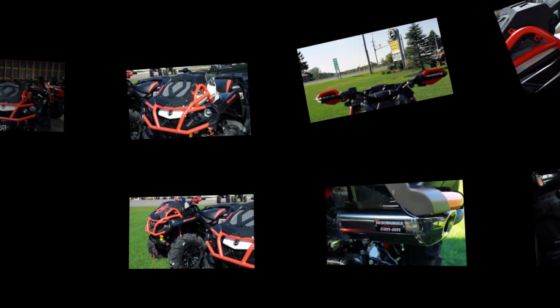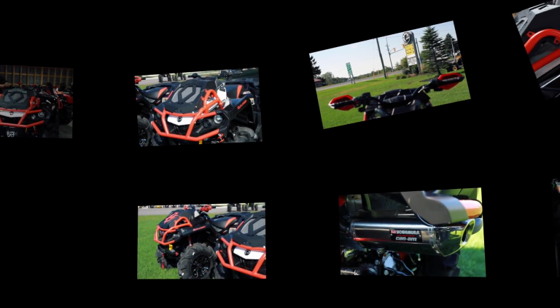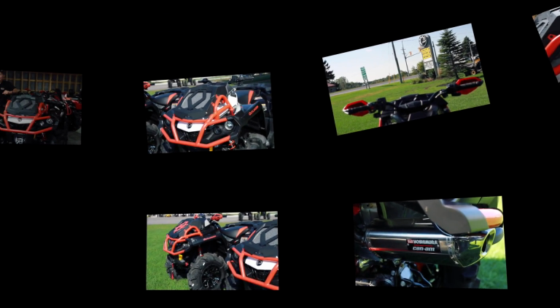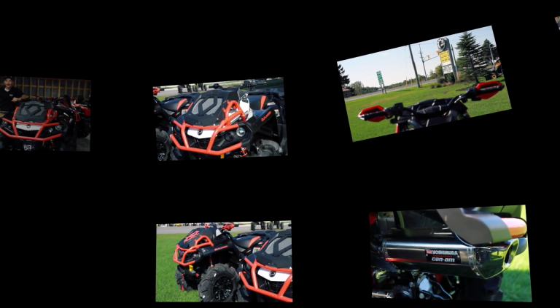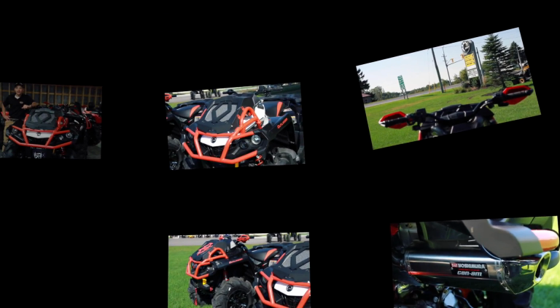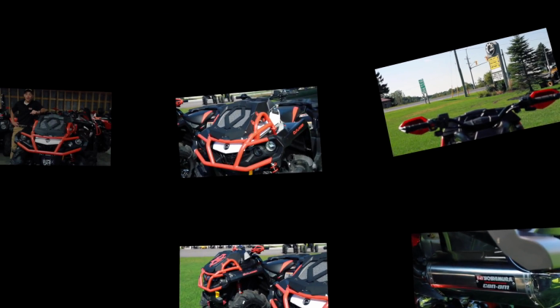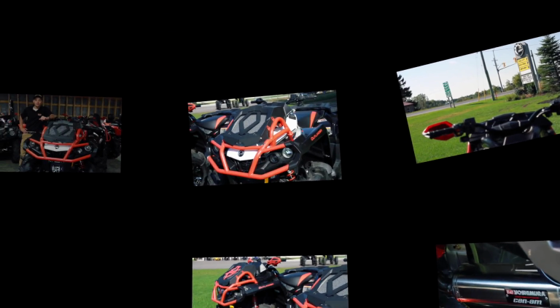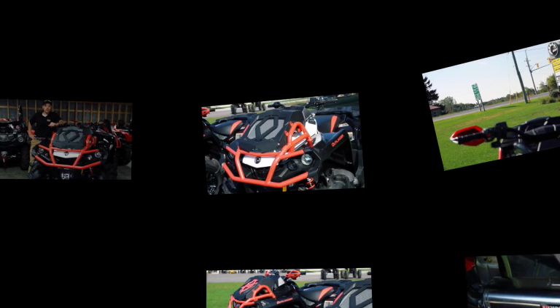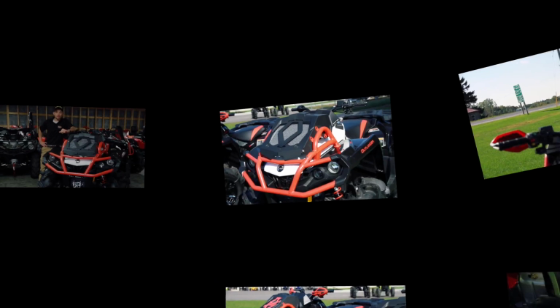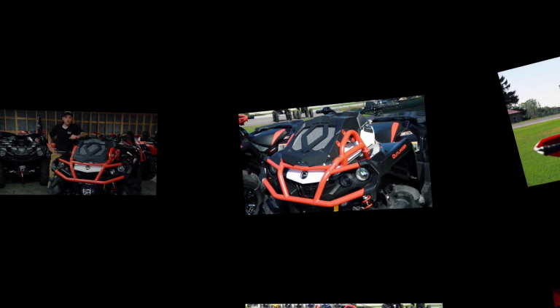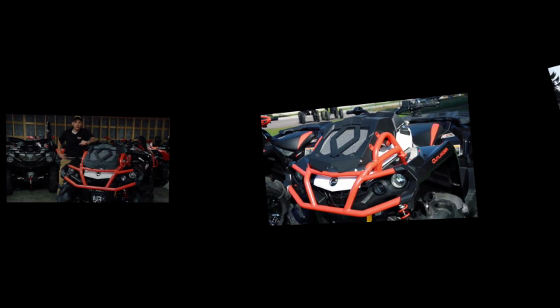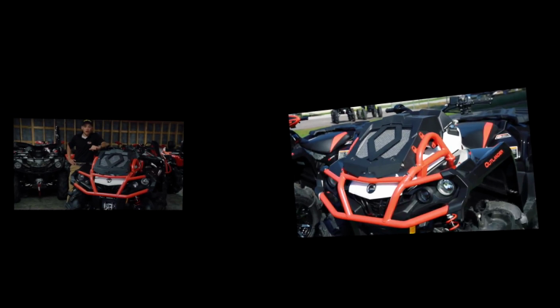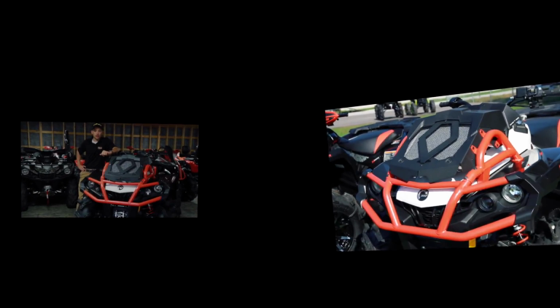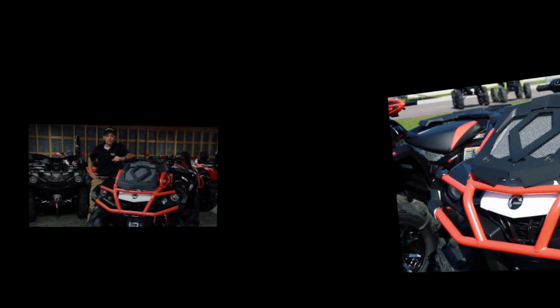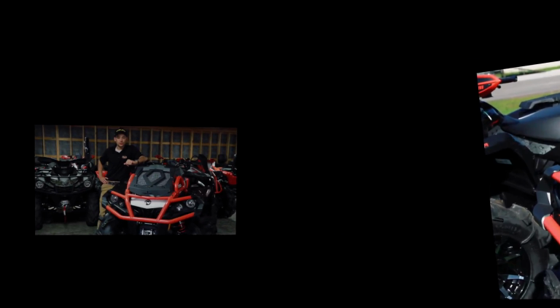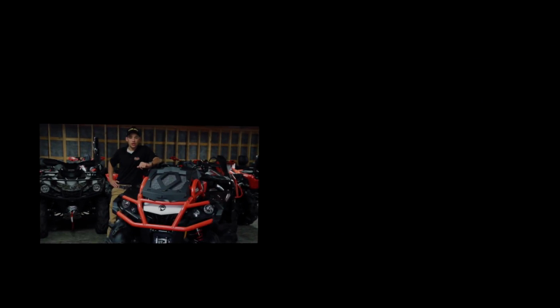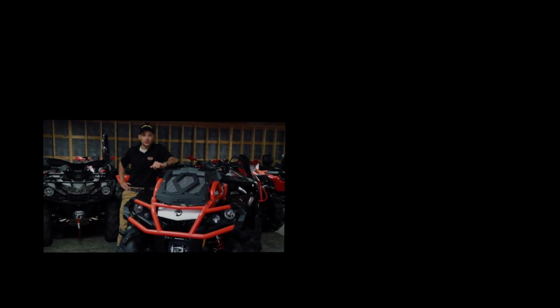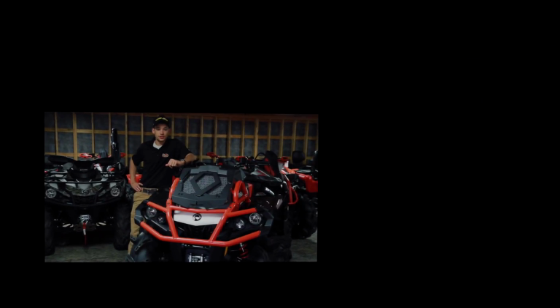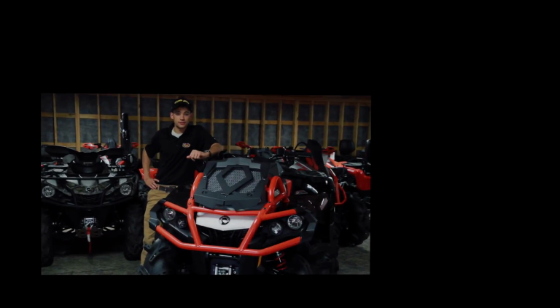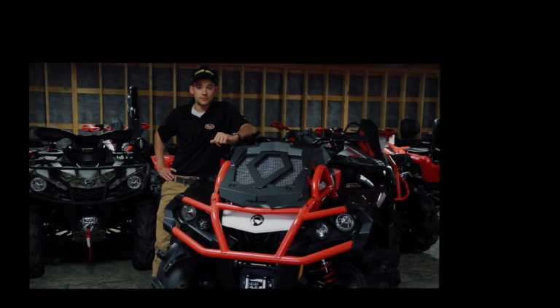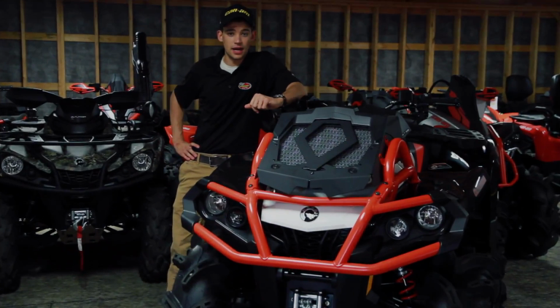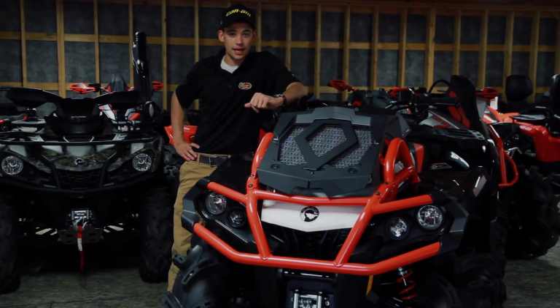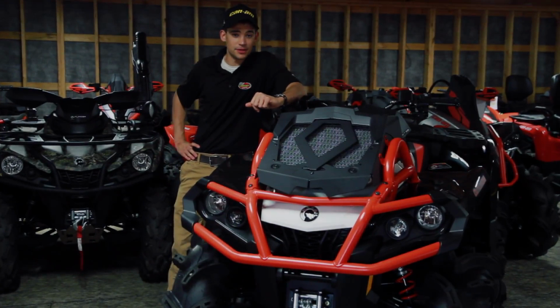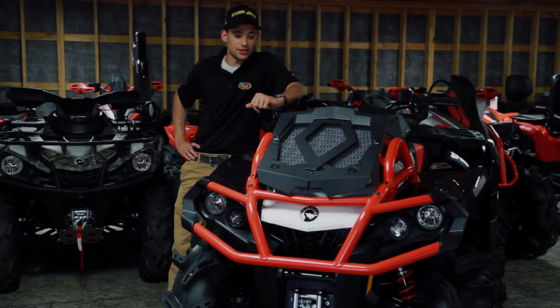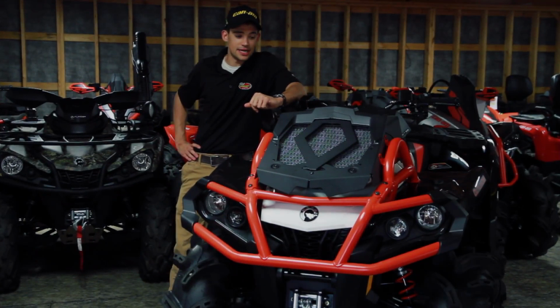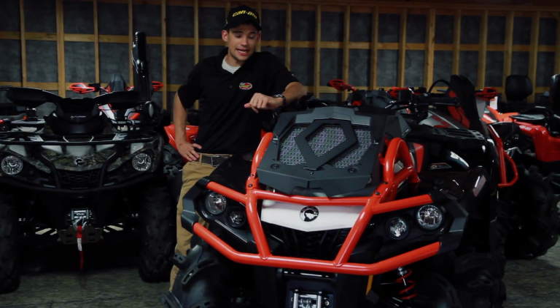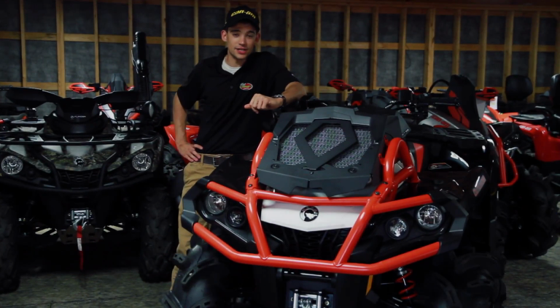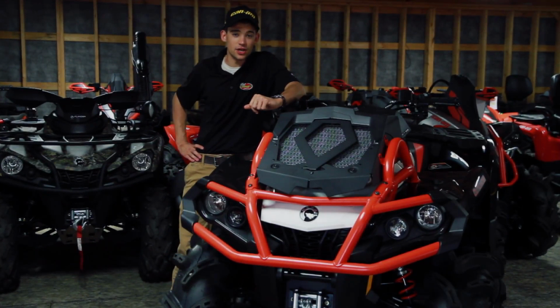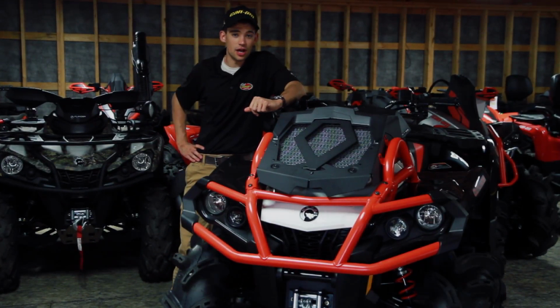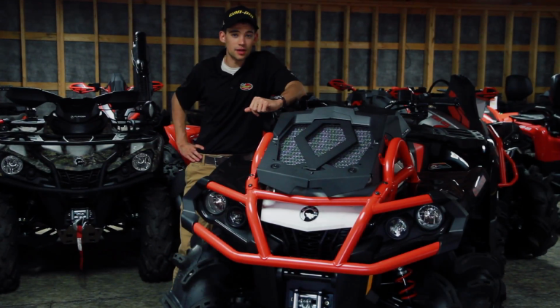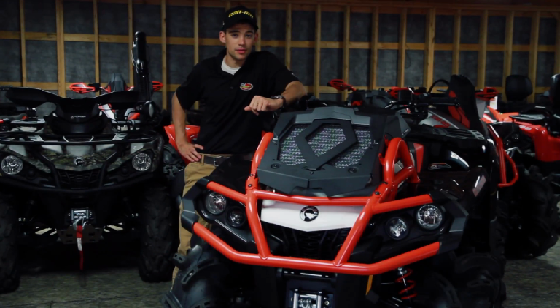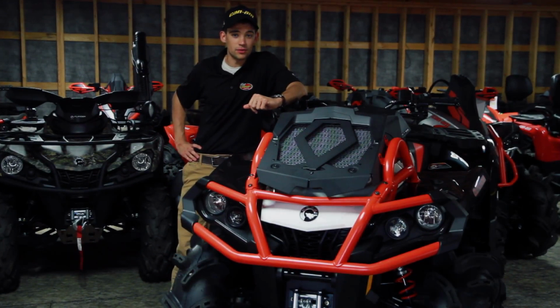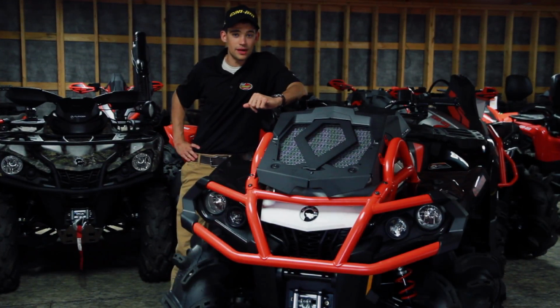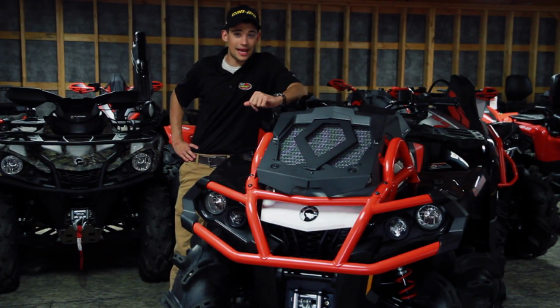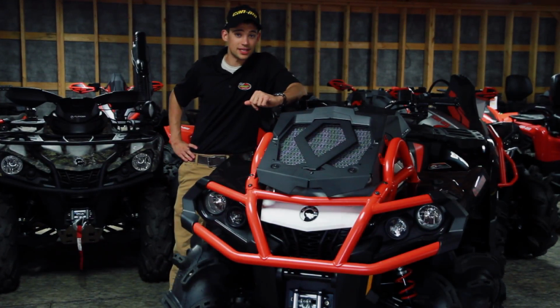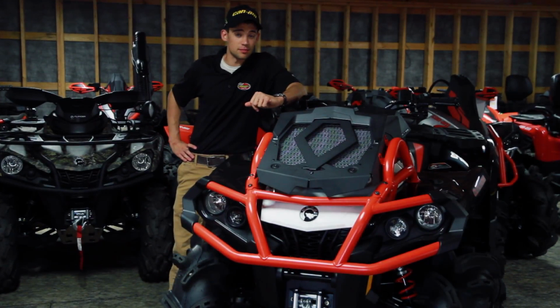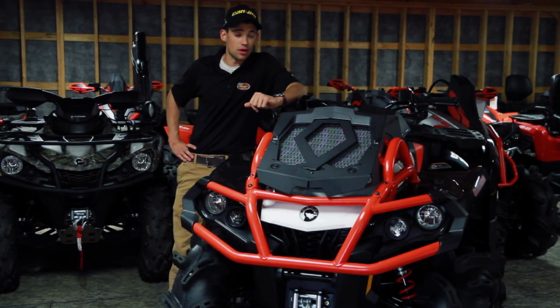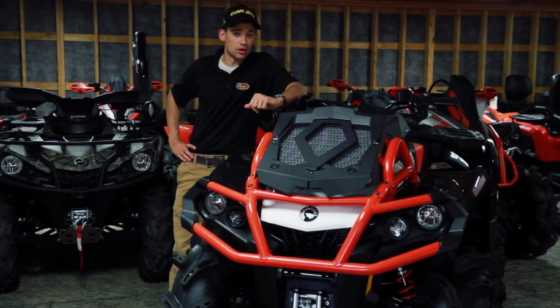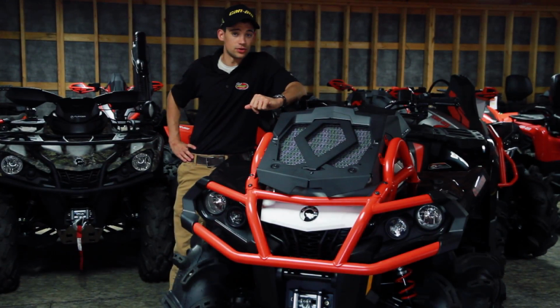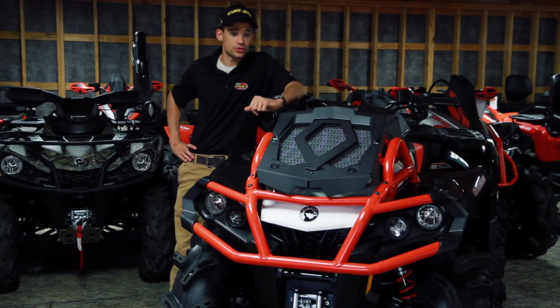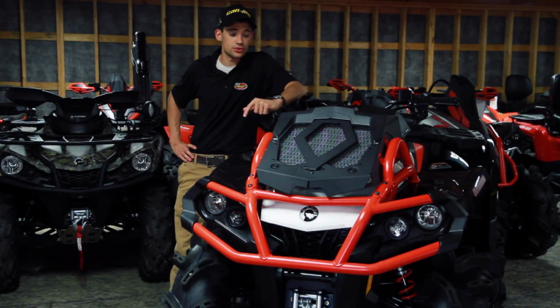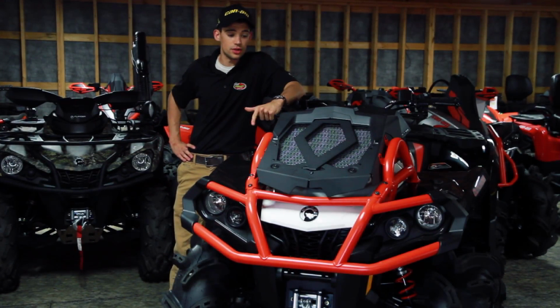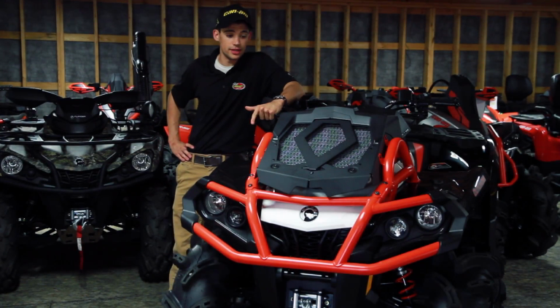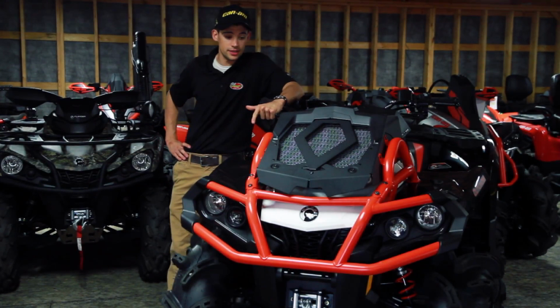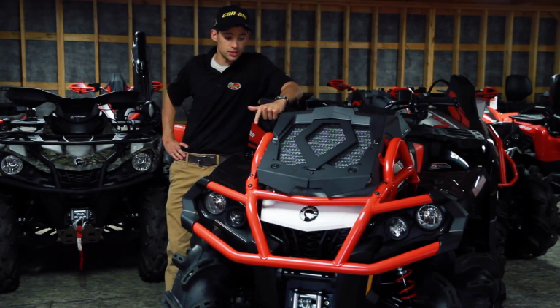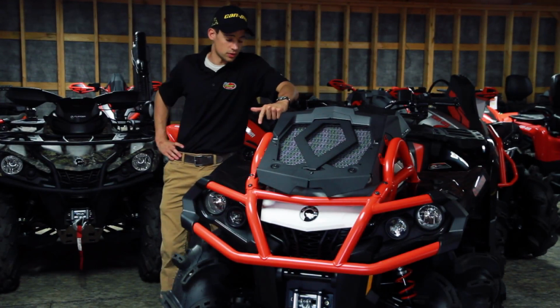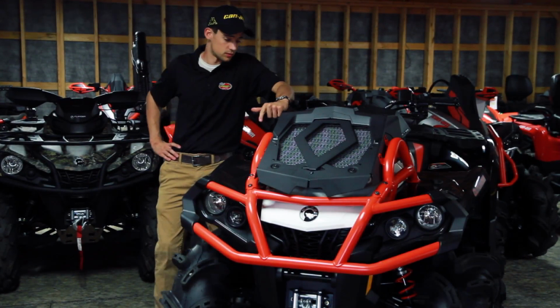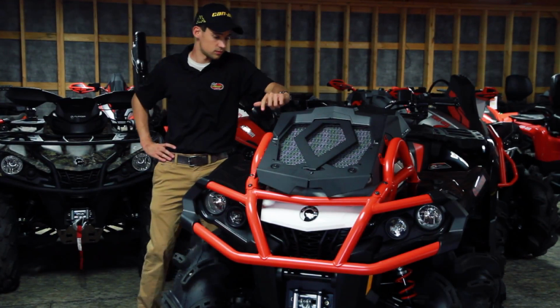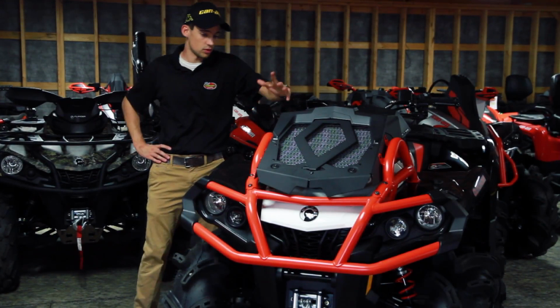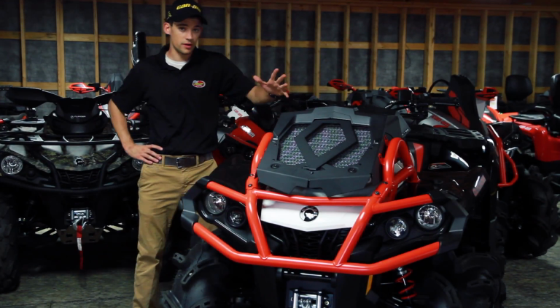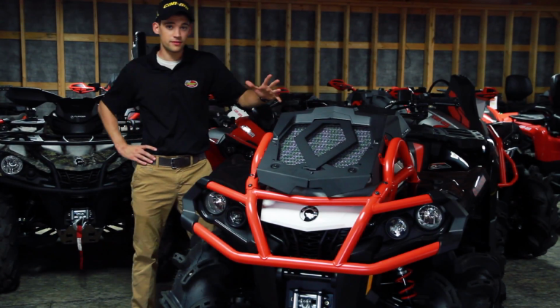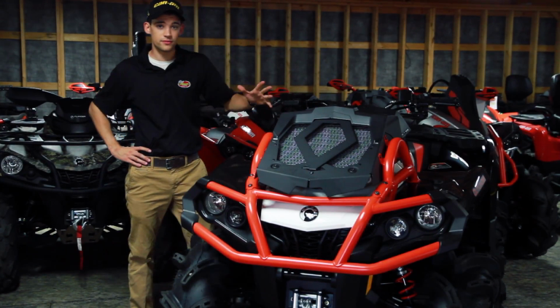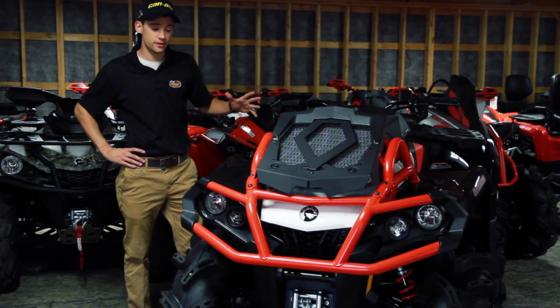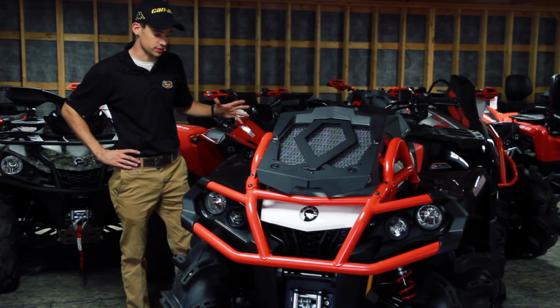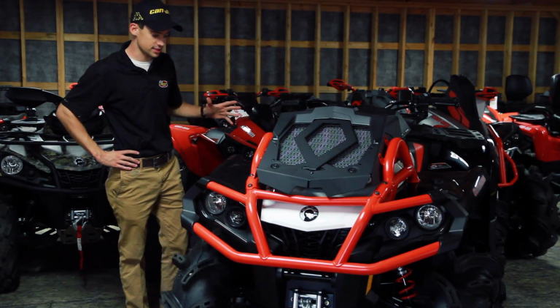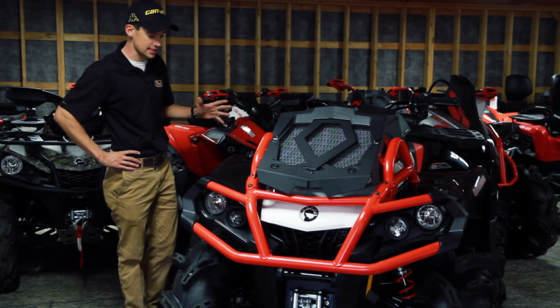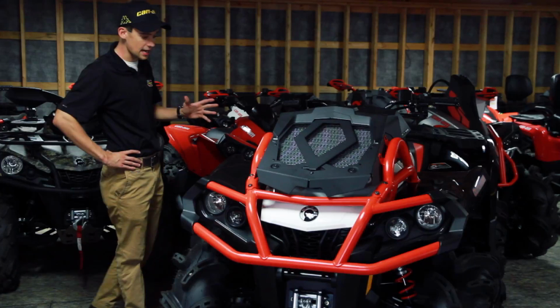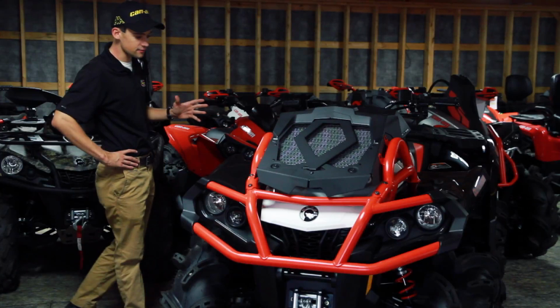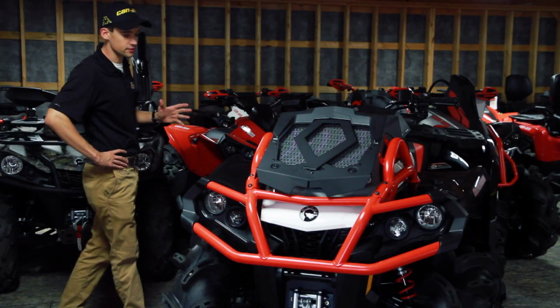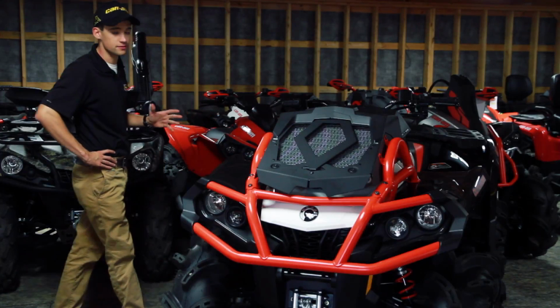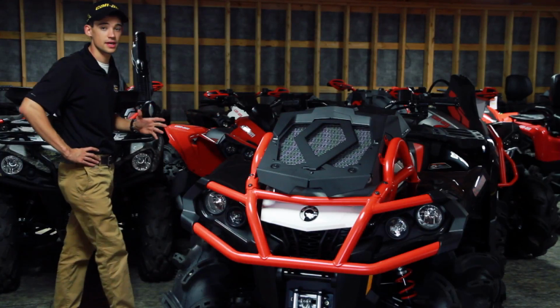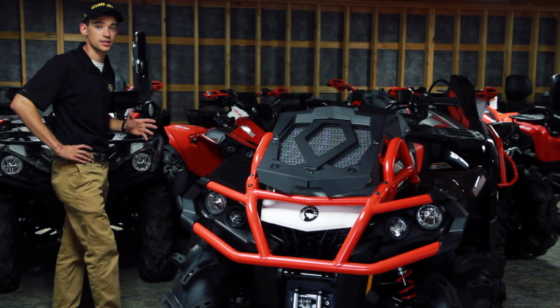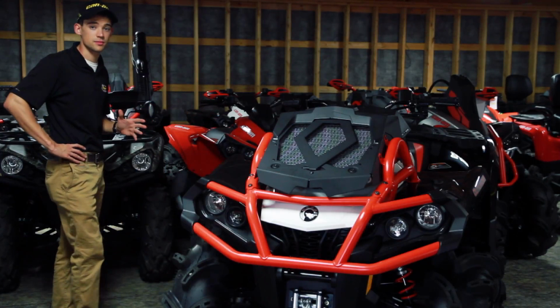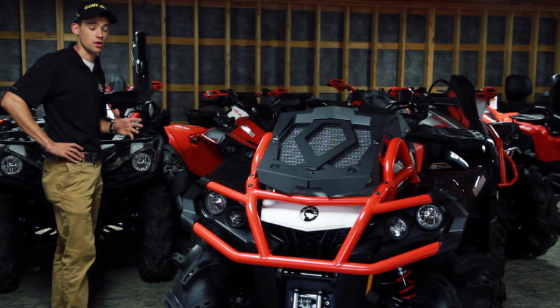Hi, I'm Kevin from Lockhart's Oxy, and I'm here today to talk about XMRs like this one — one of my favorites, the 850 XMR.